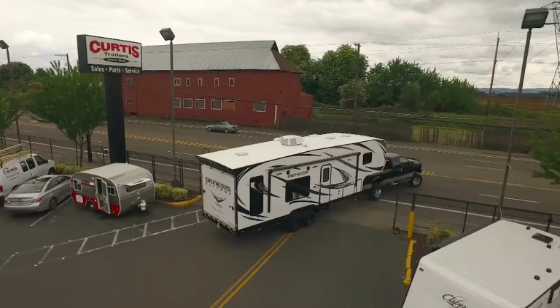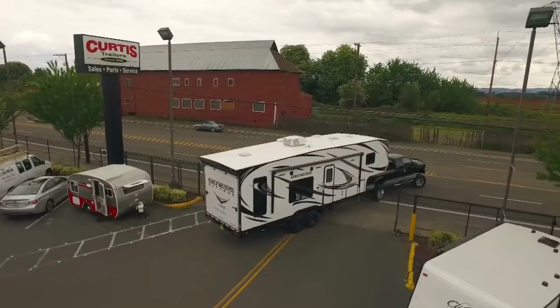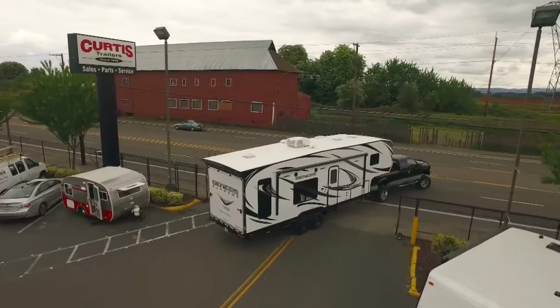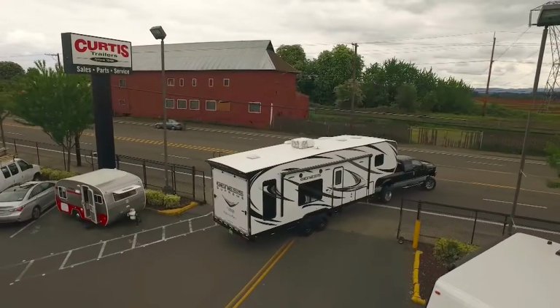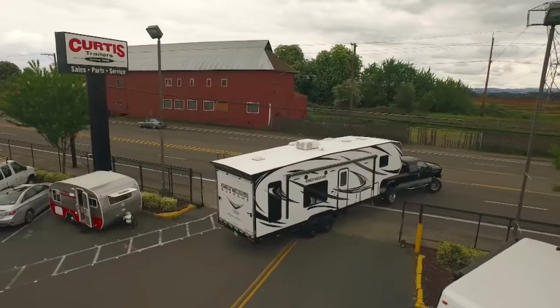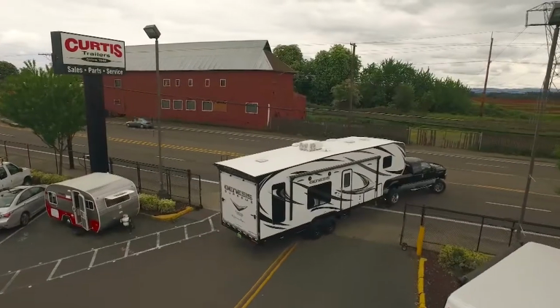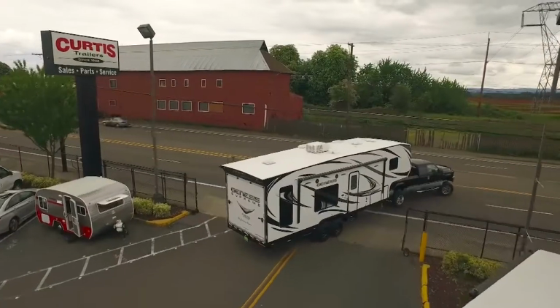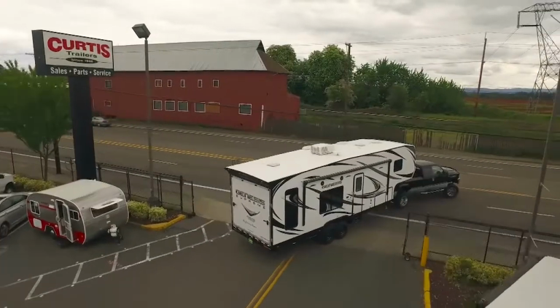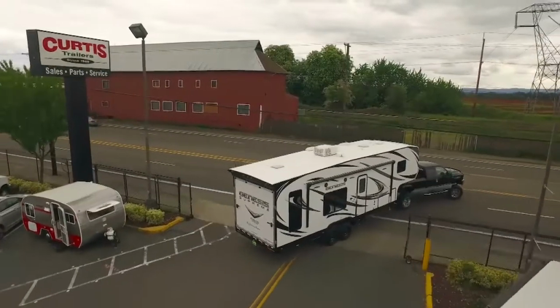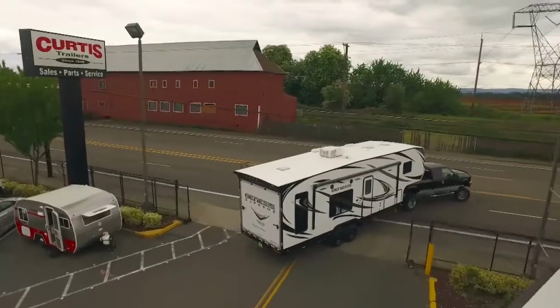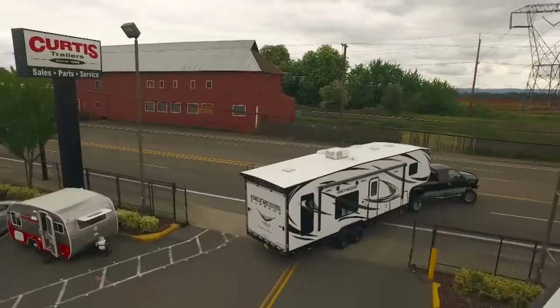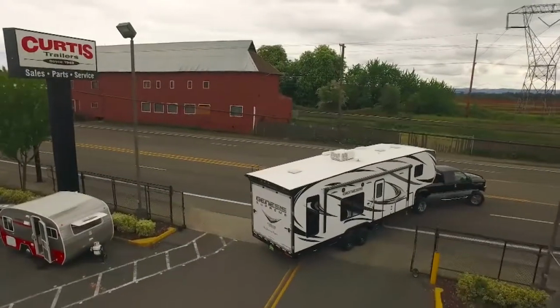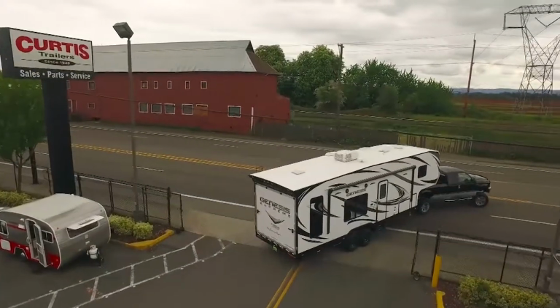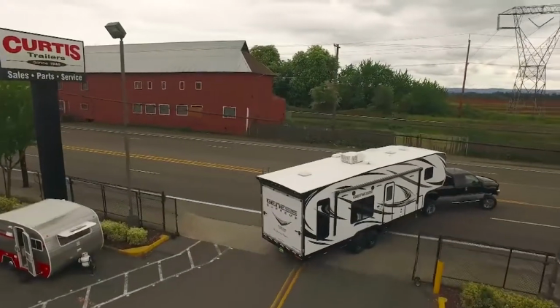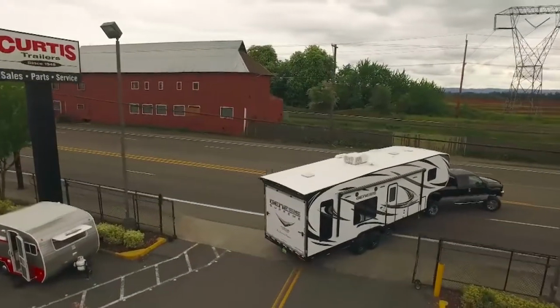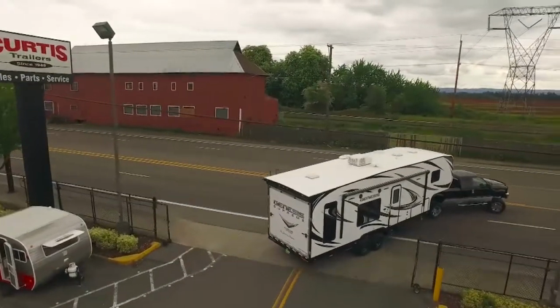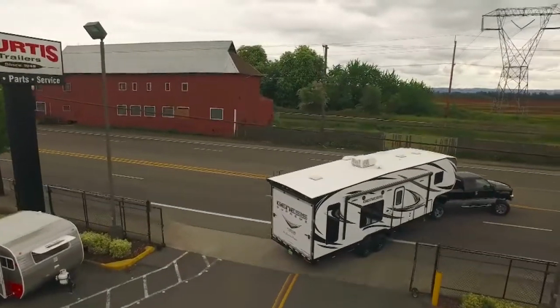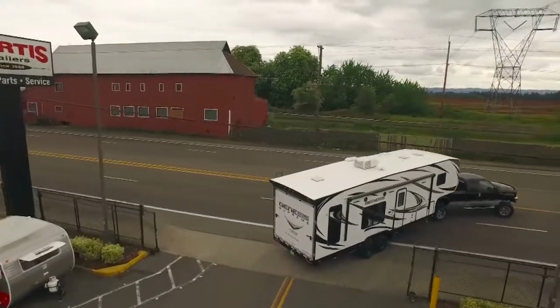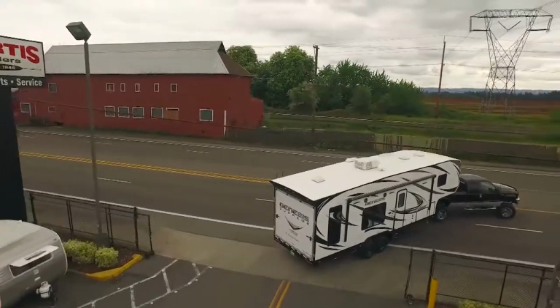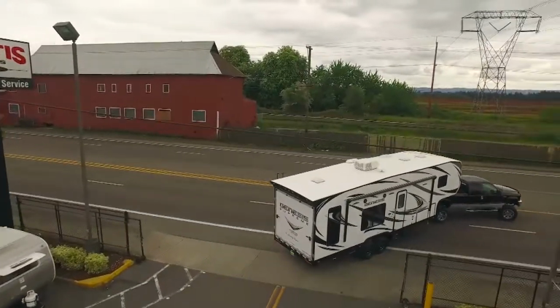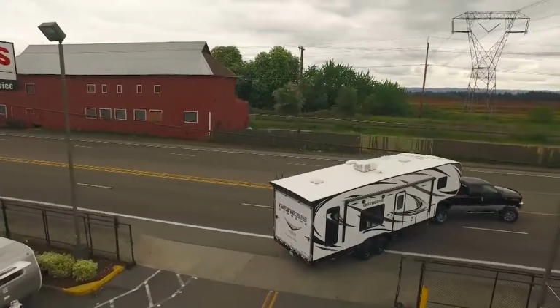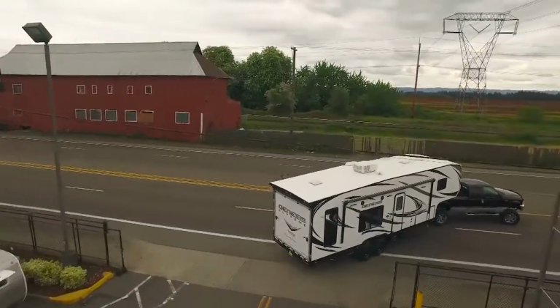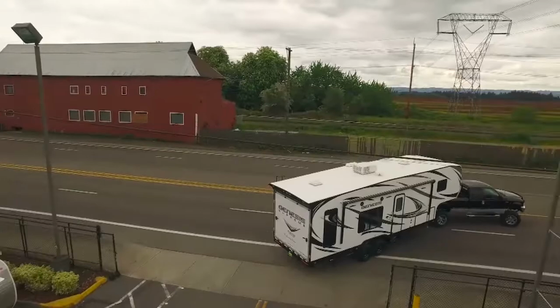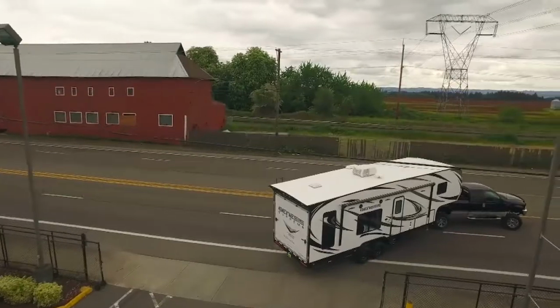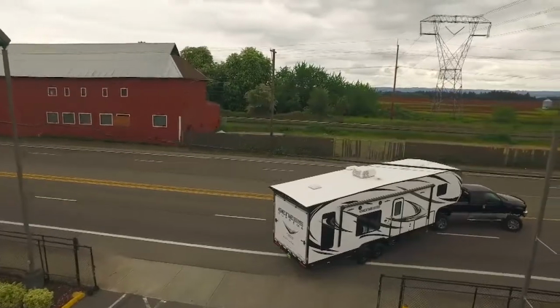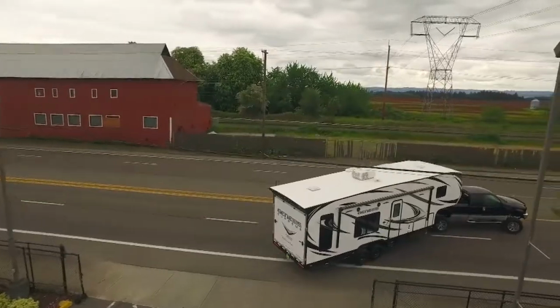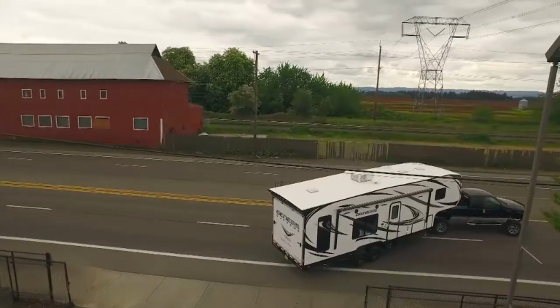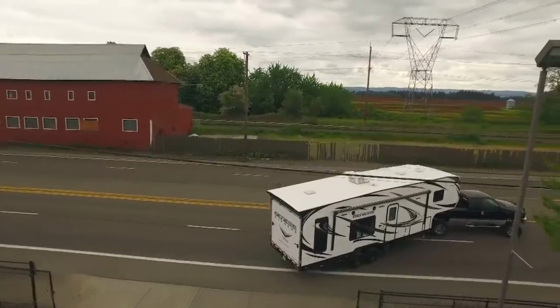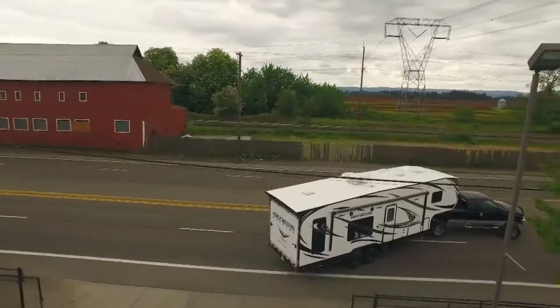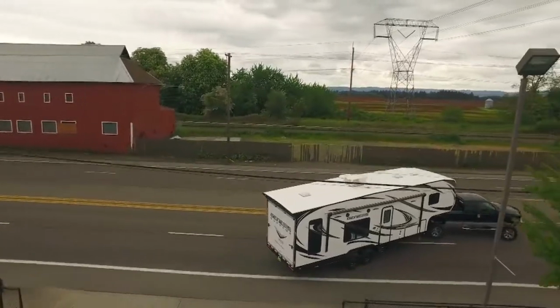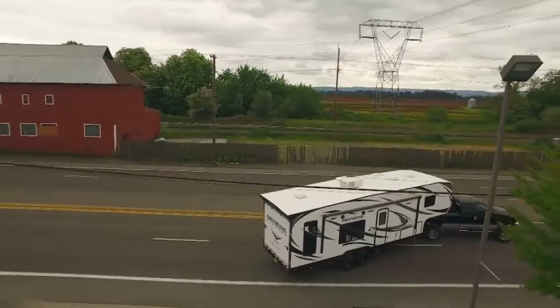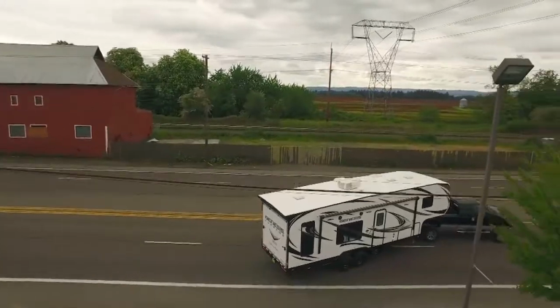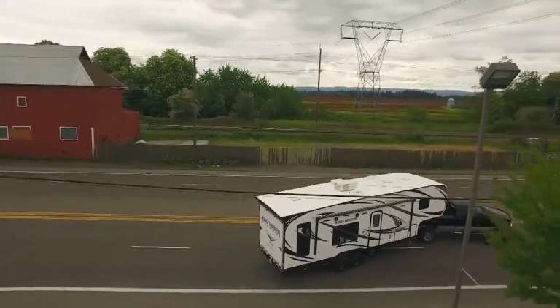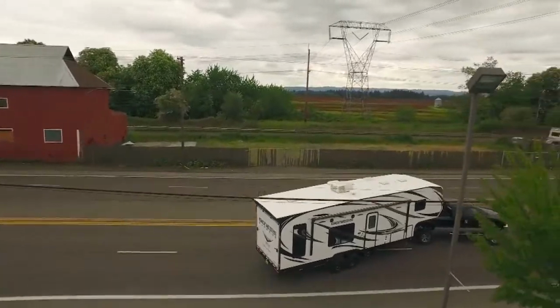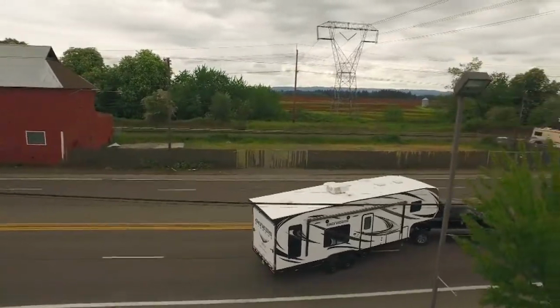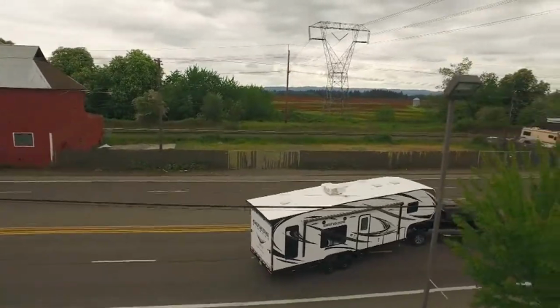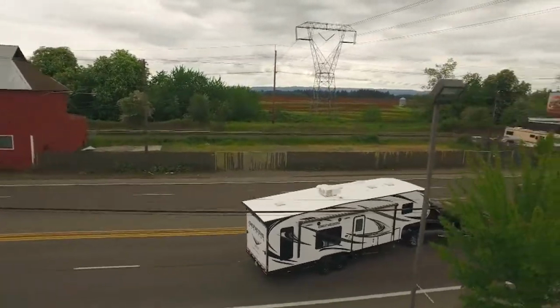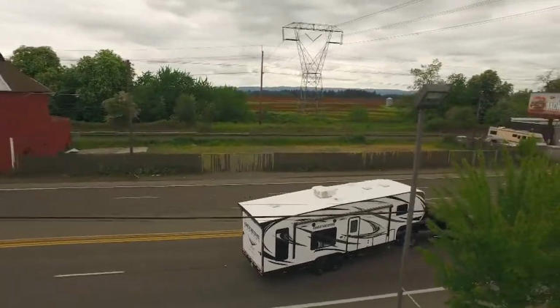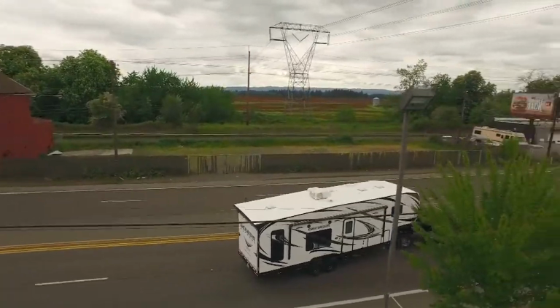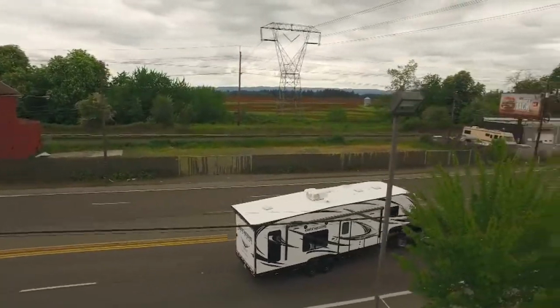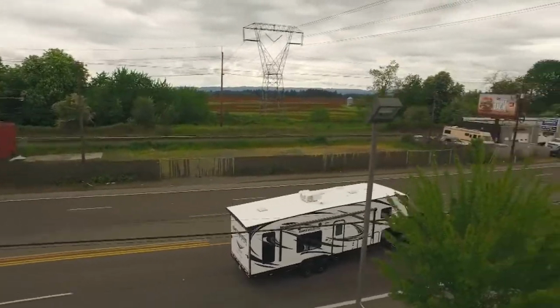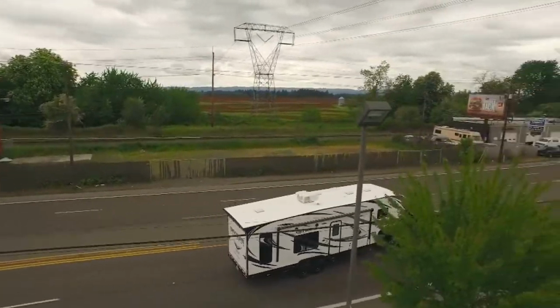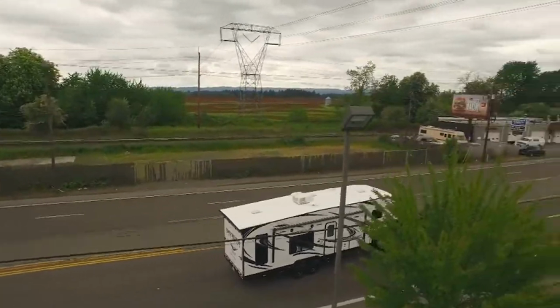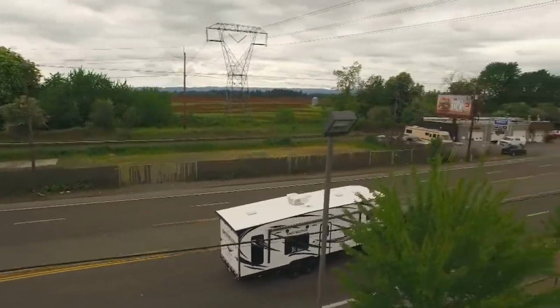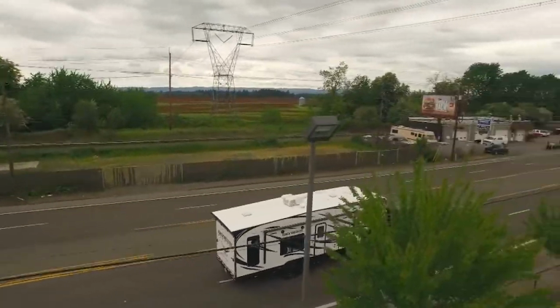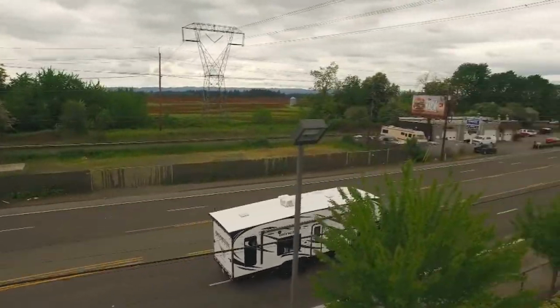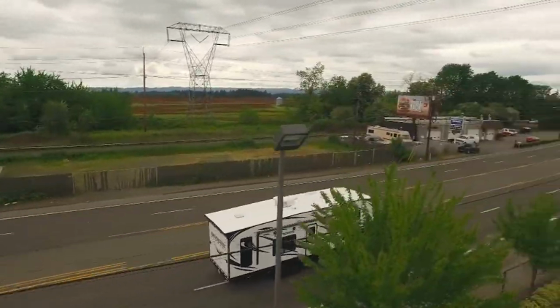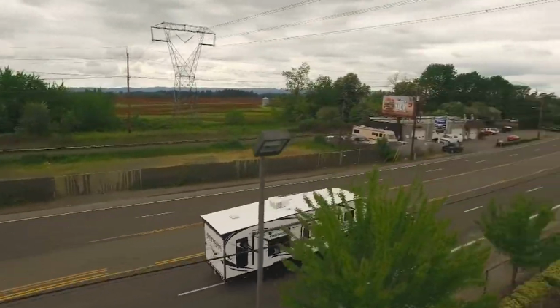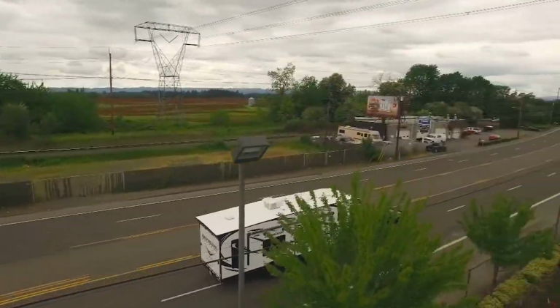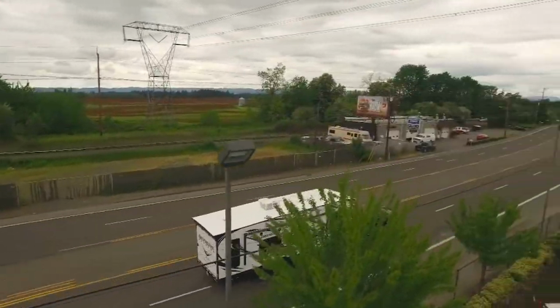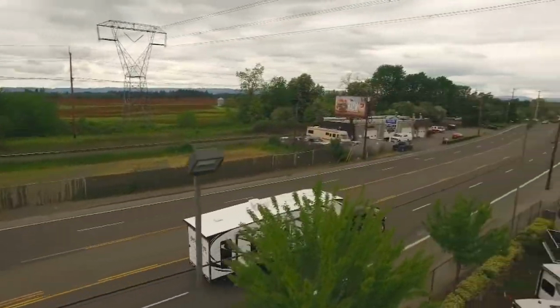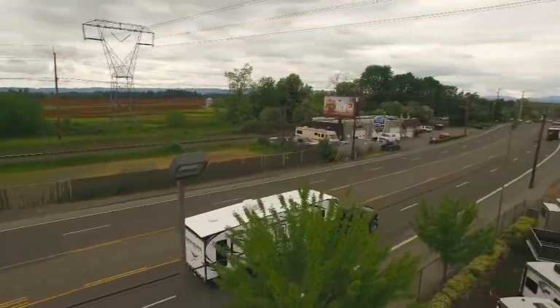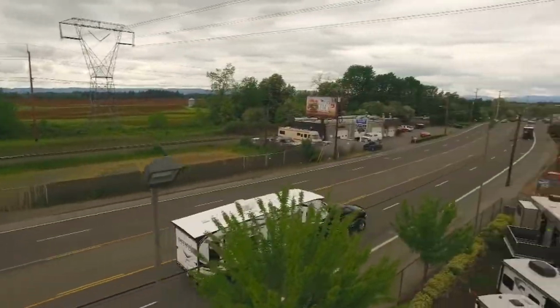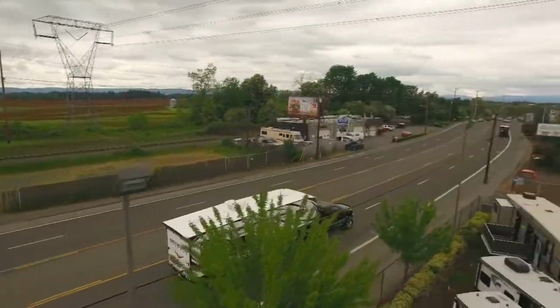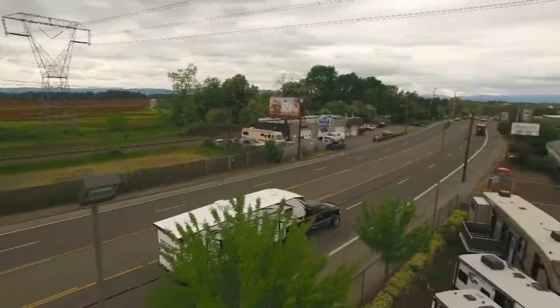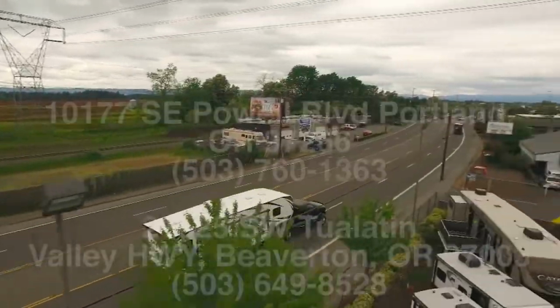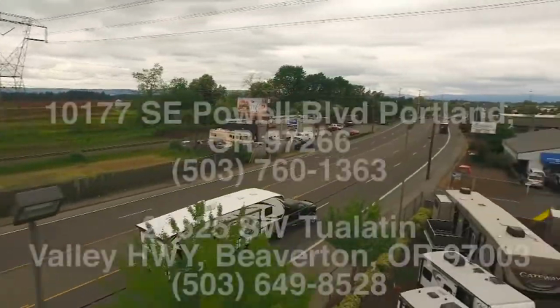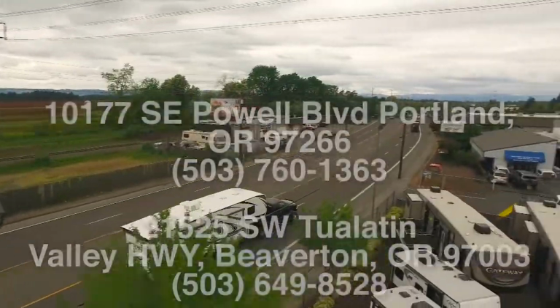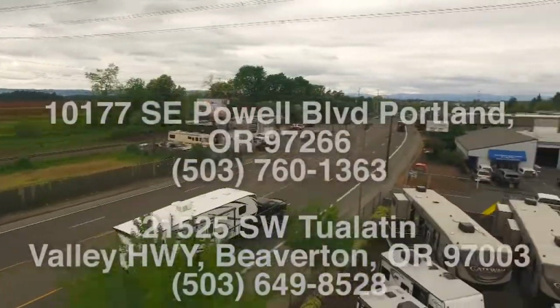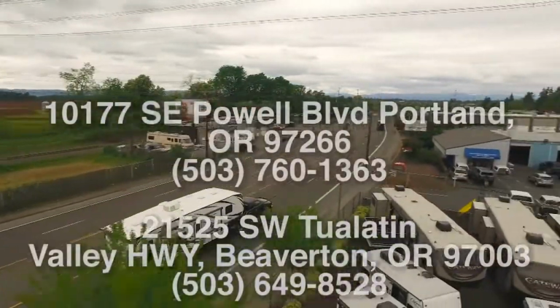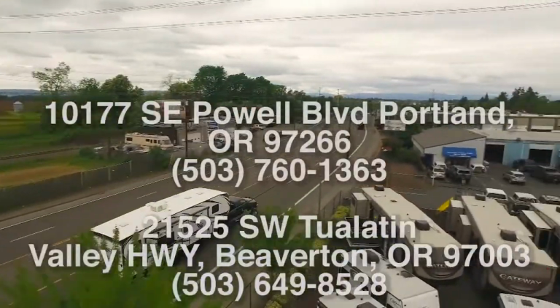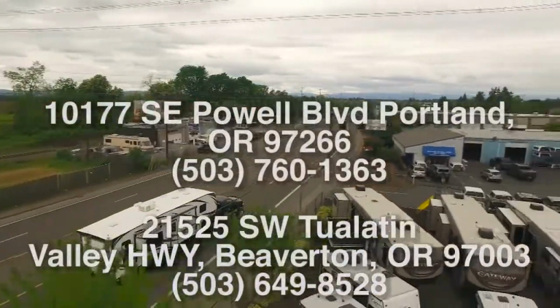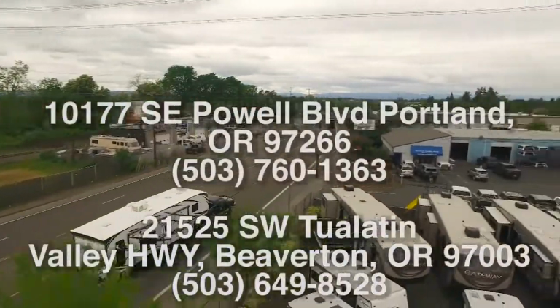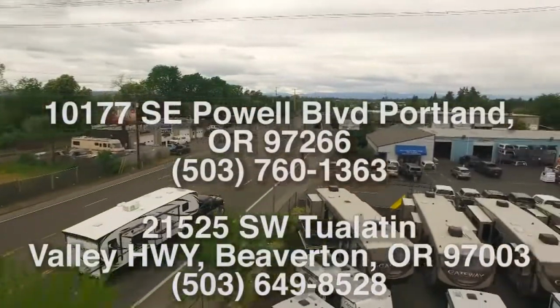Tour the Outback Ultralight 221 UMD at Curtis Trailers, where our business has been your vacation since 1948.